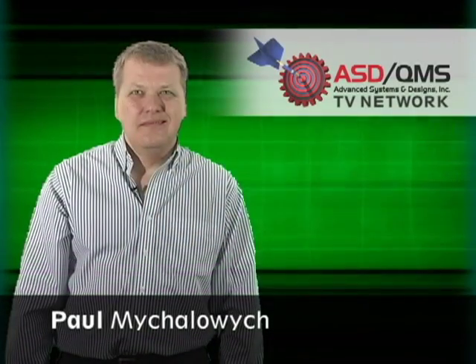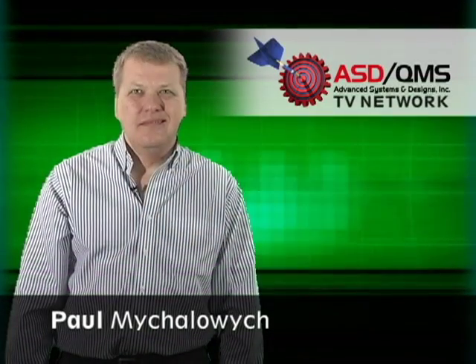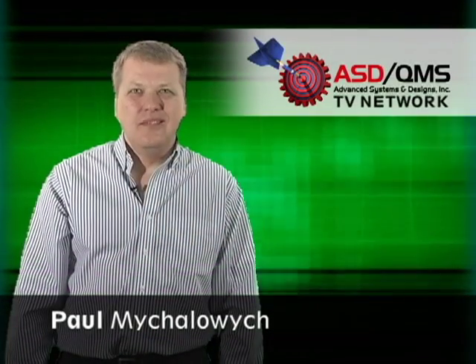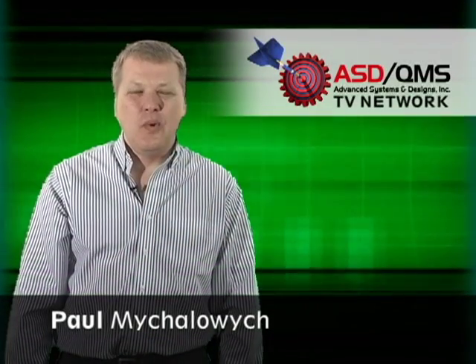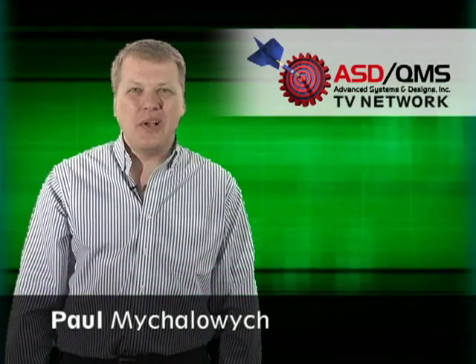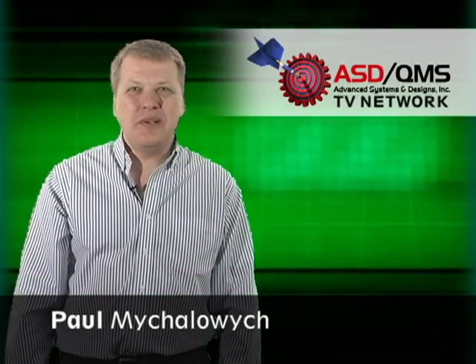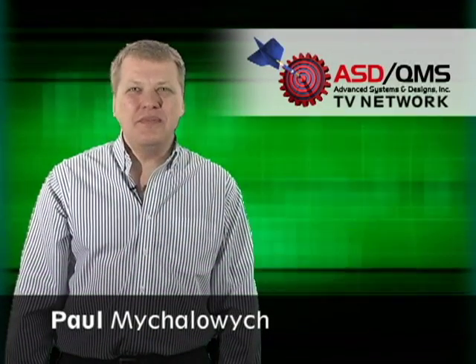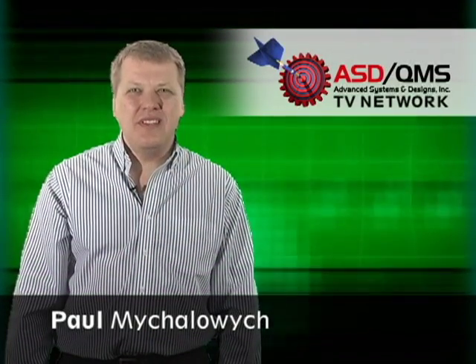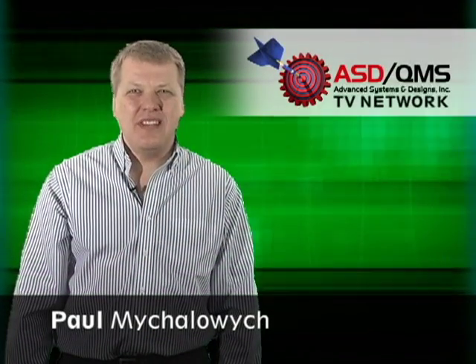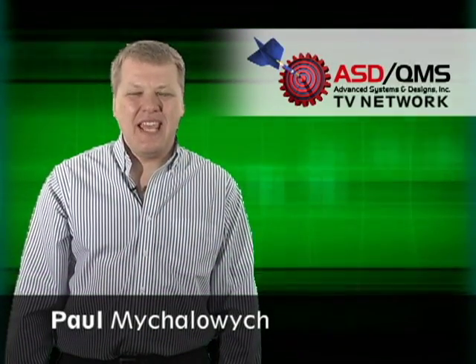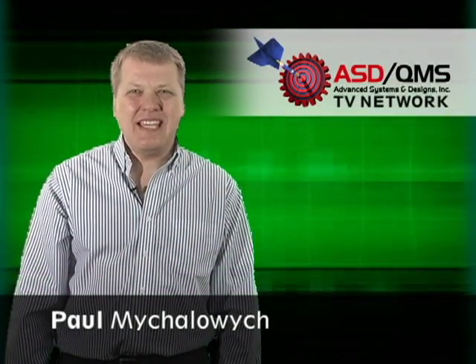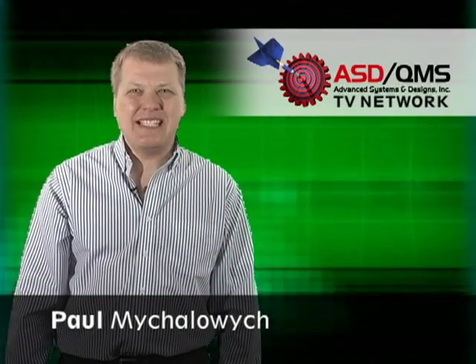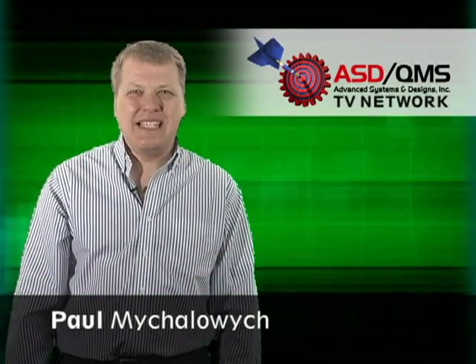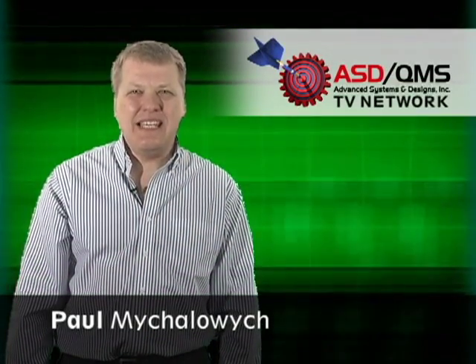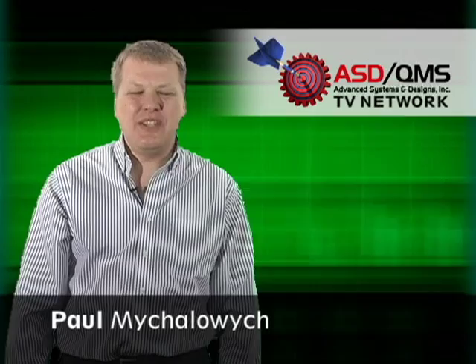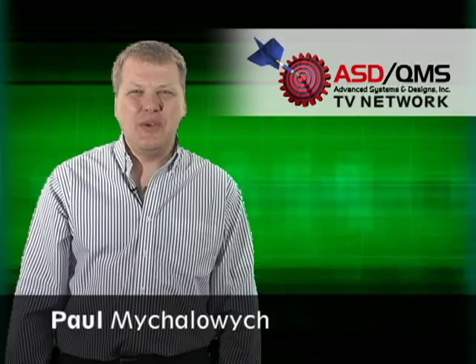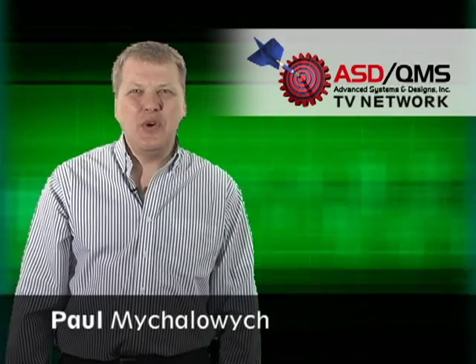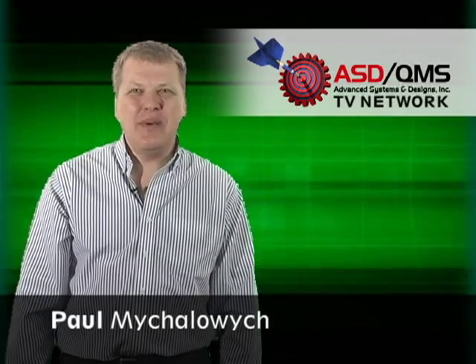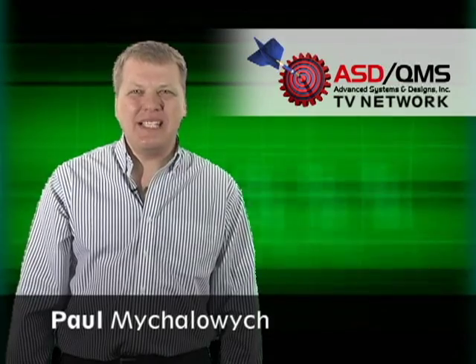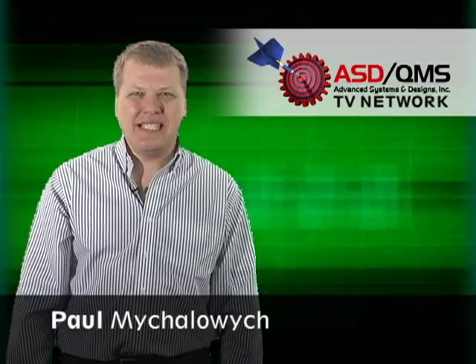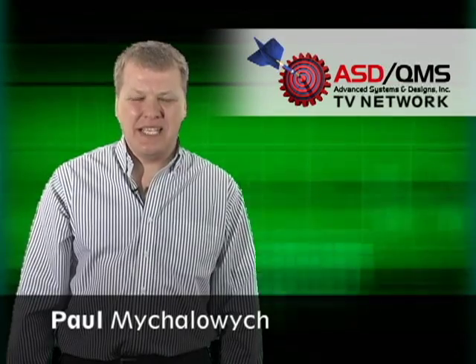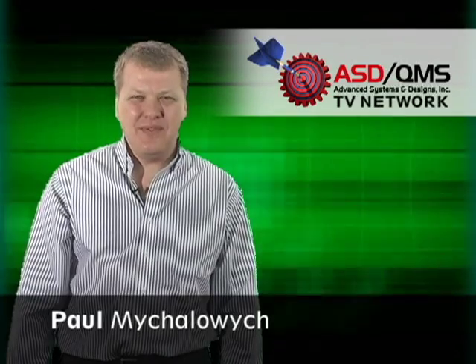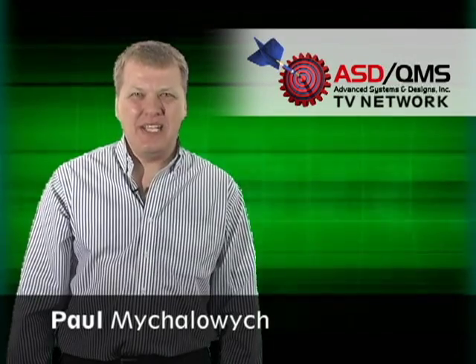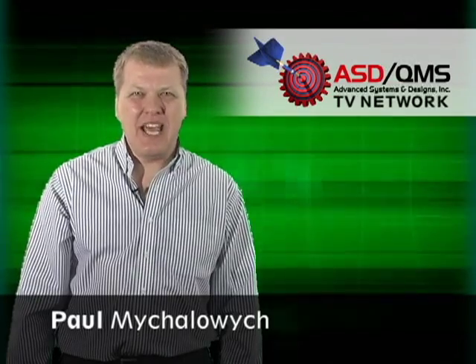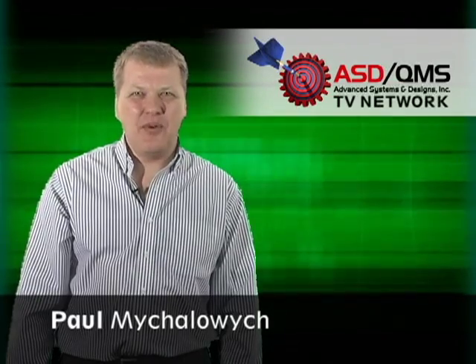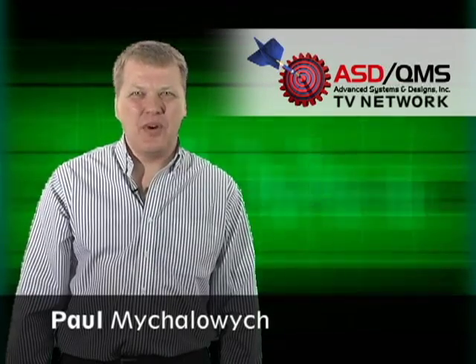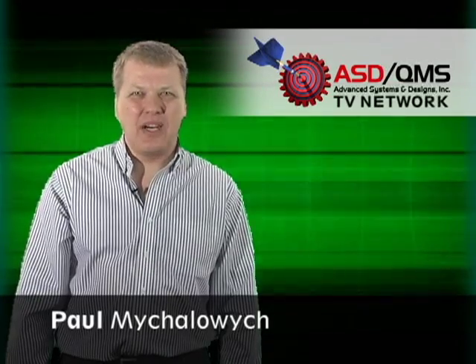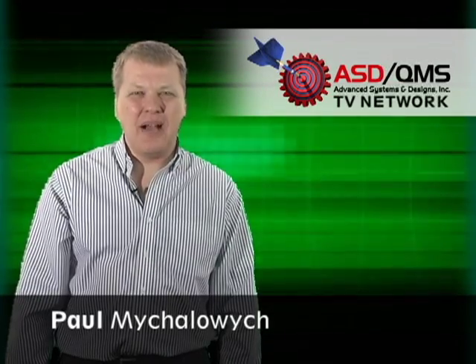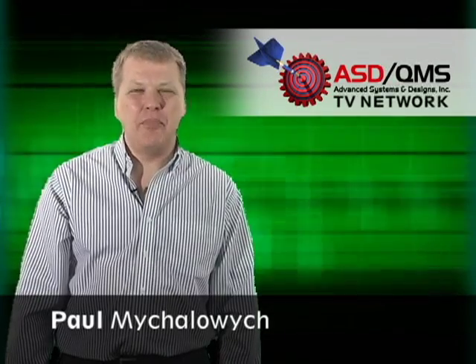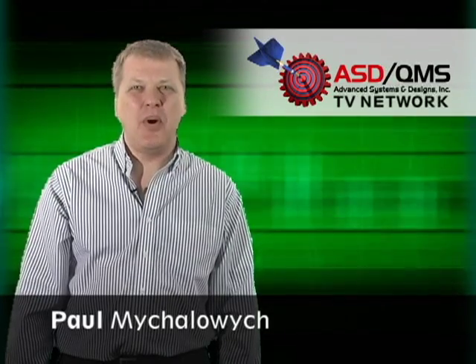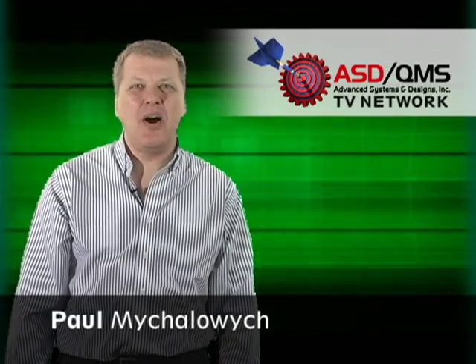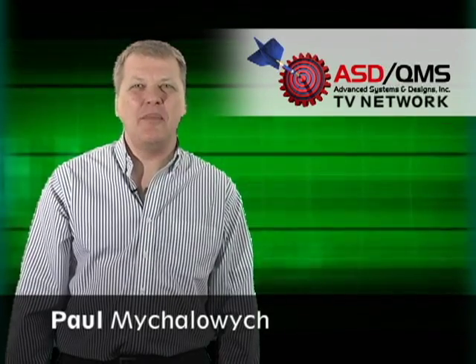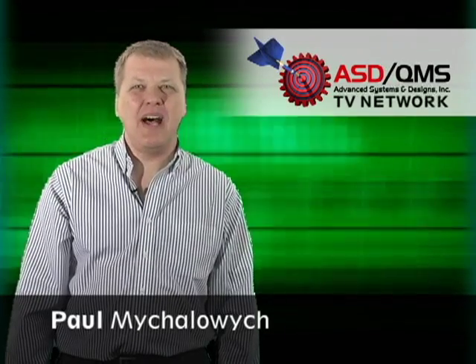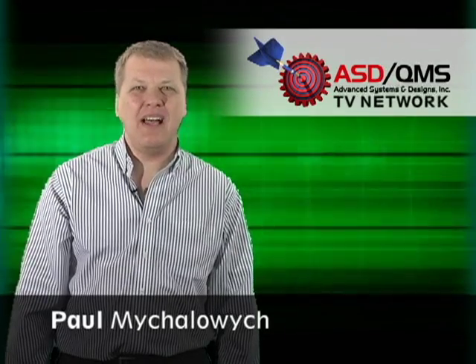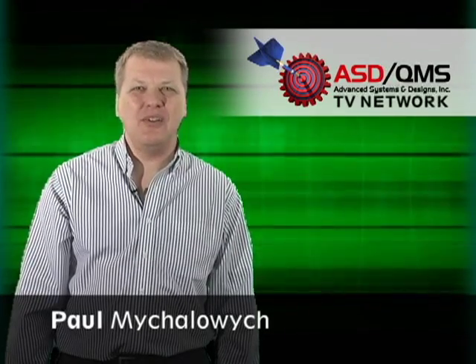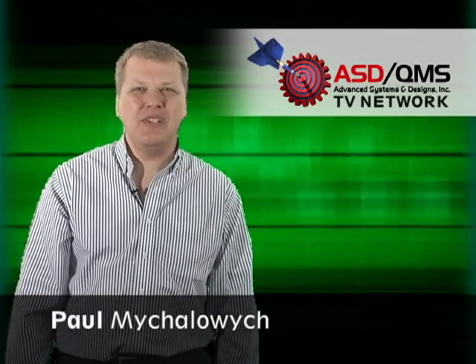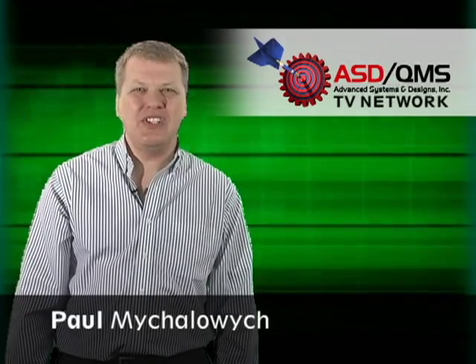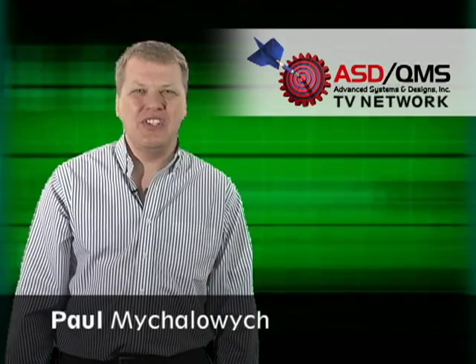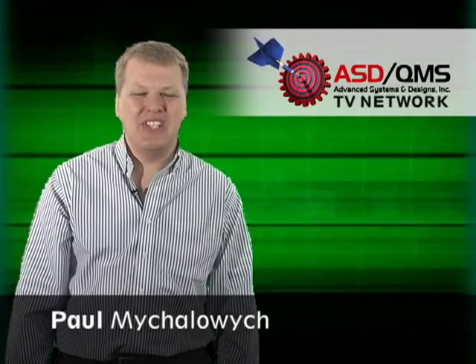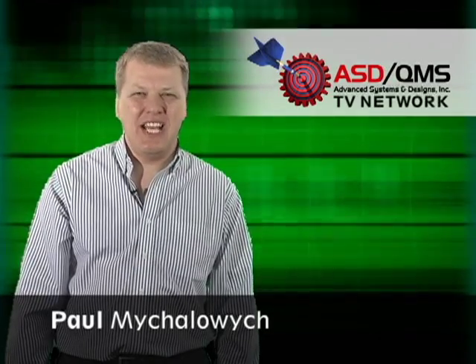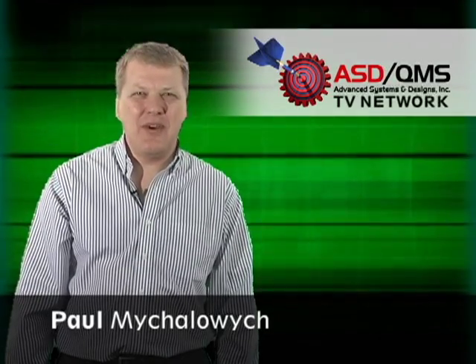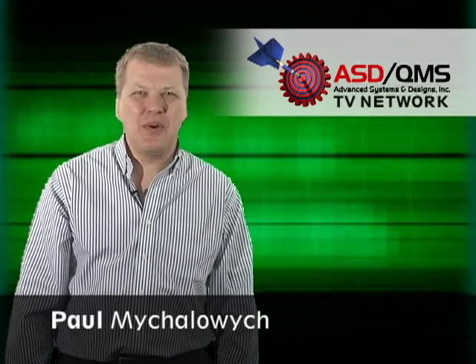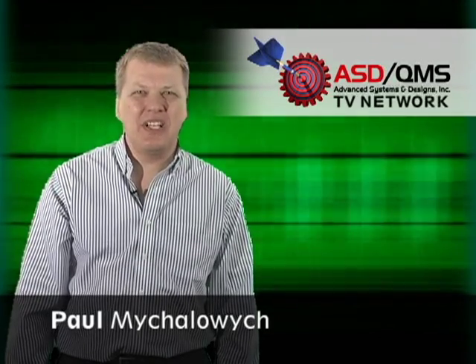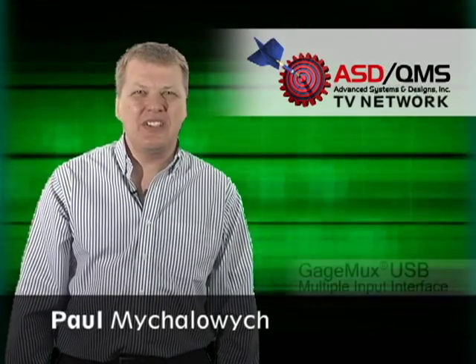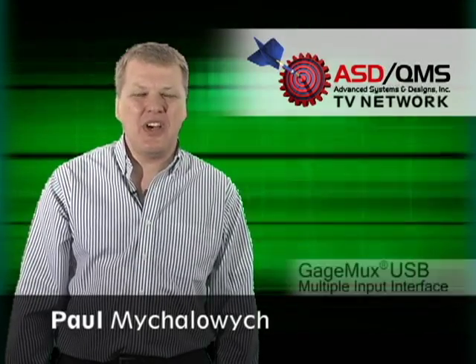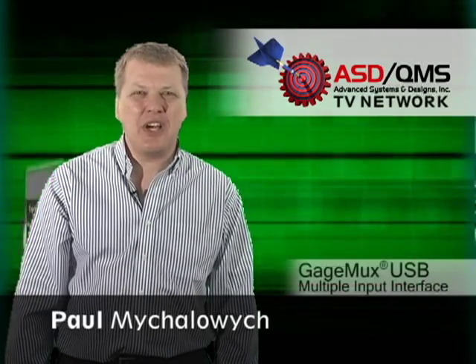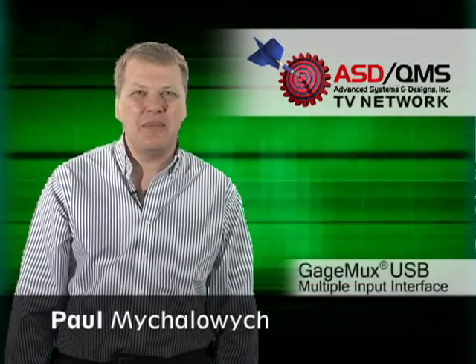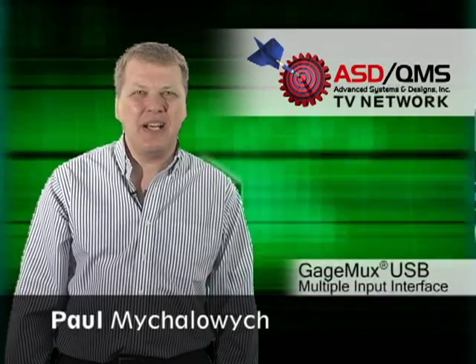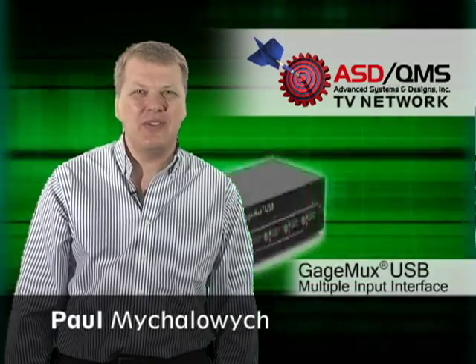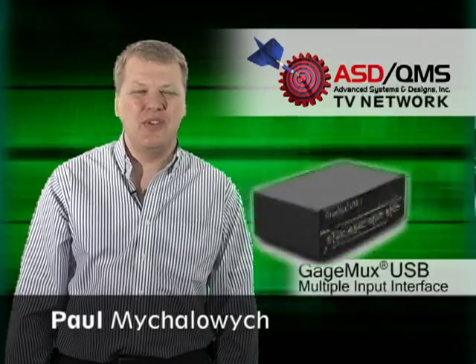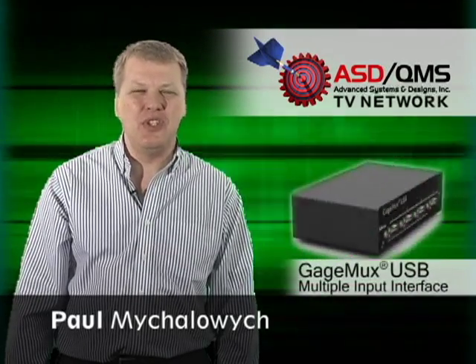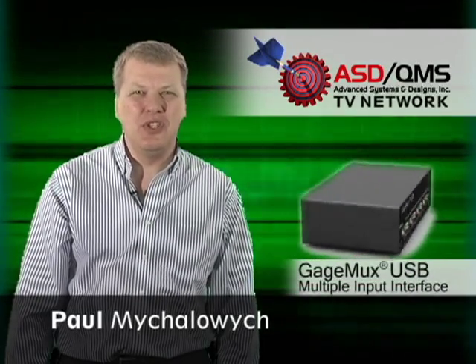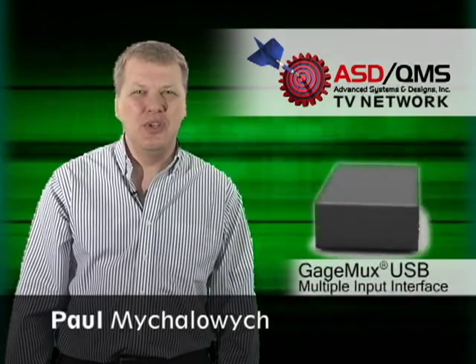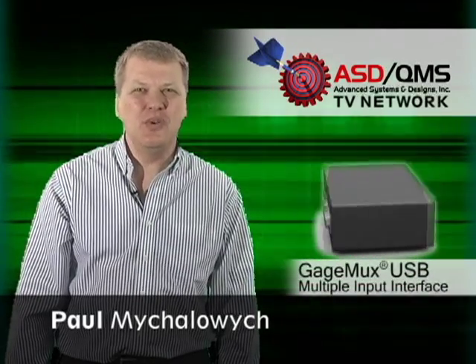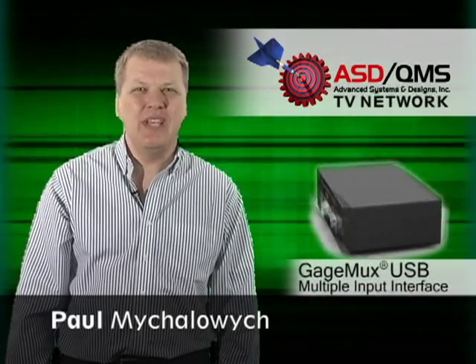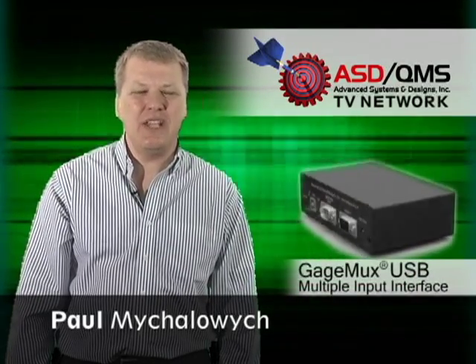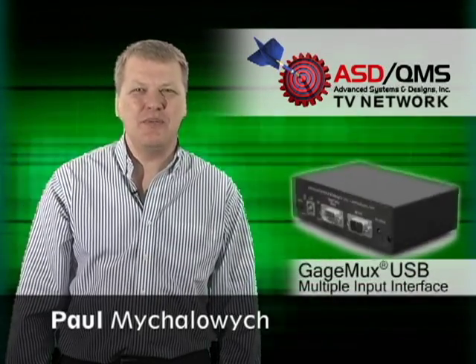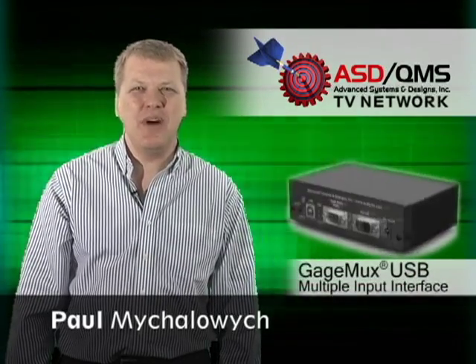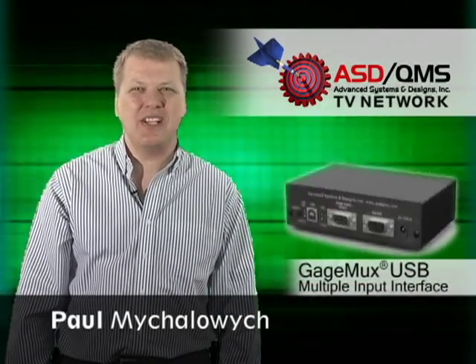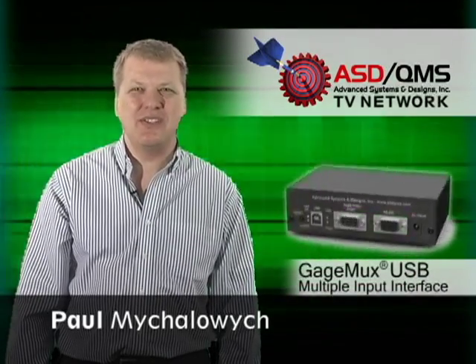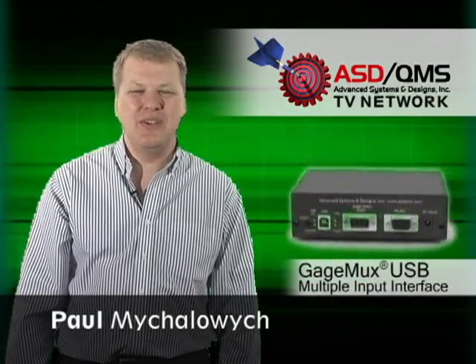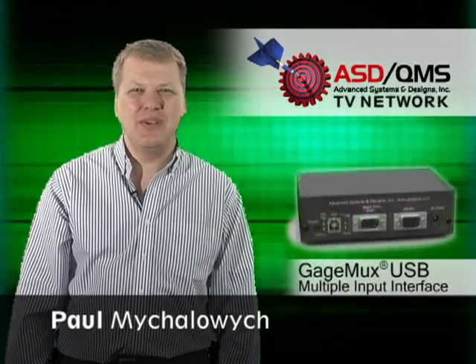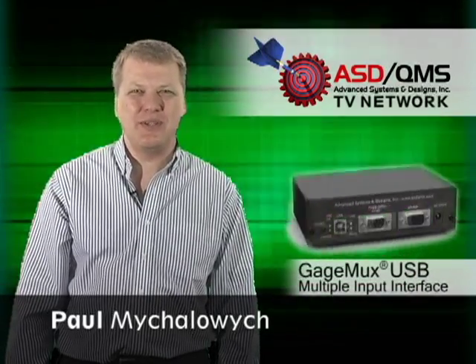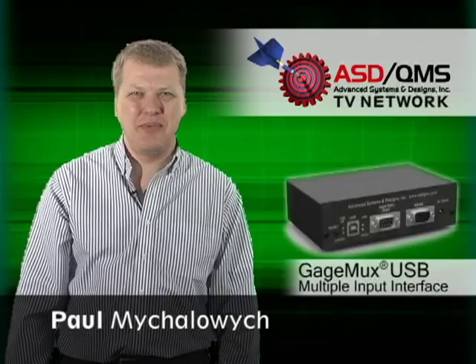Welcome to the ASD QMS TV Network. I'm Paul Mihalowicz and today we're going to talk about the new GageMux USB.